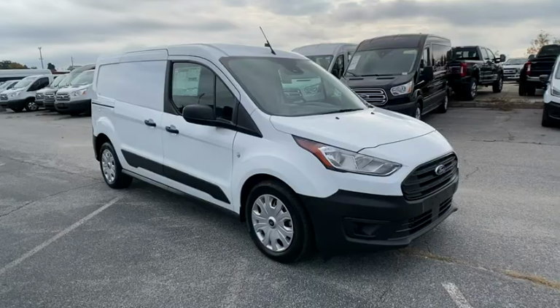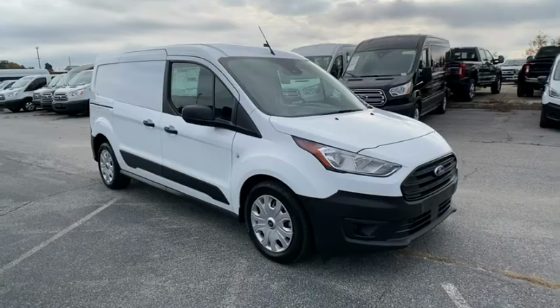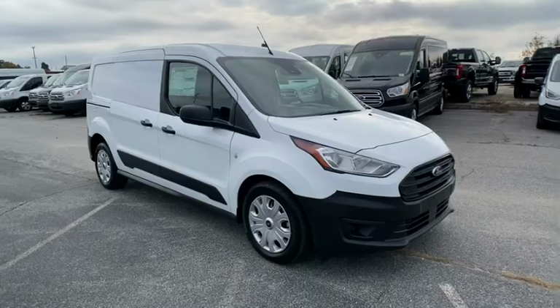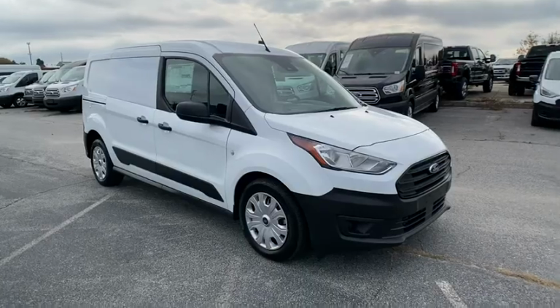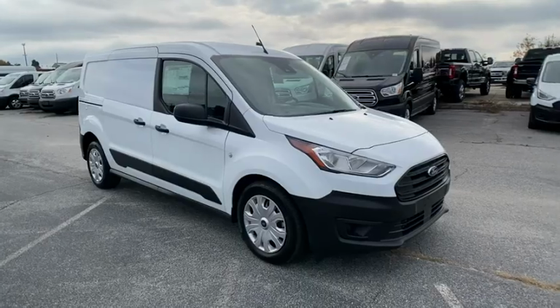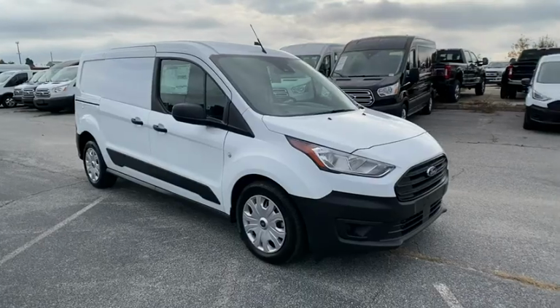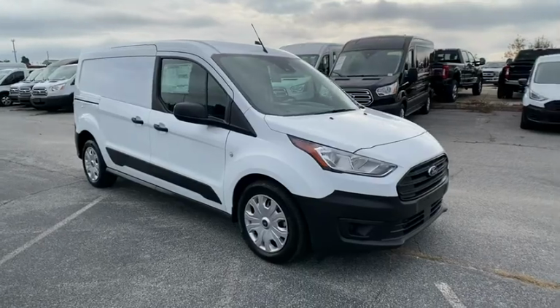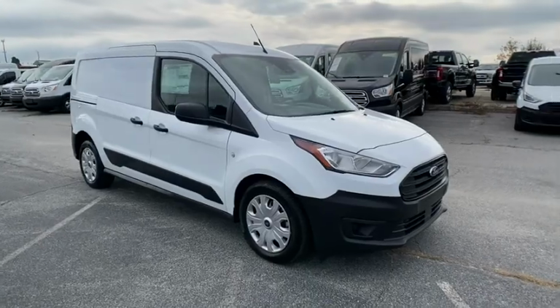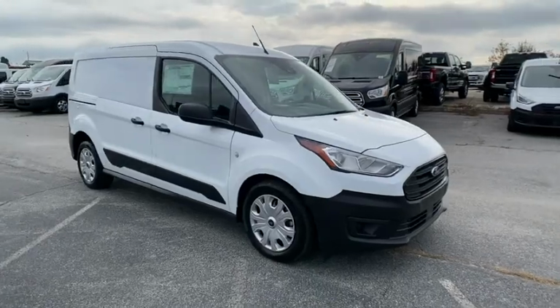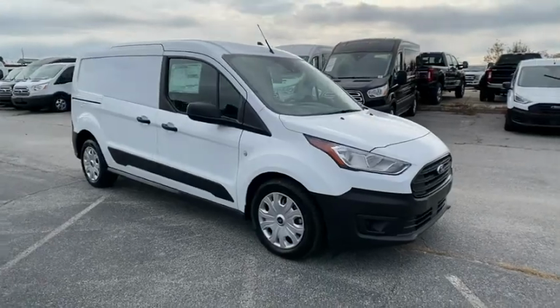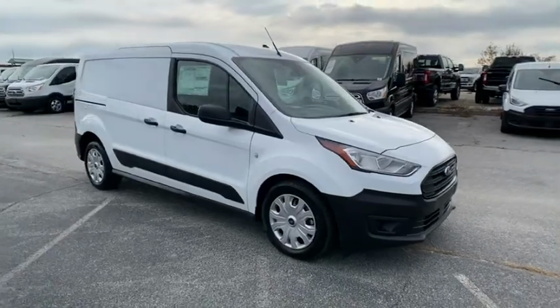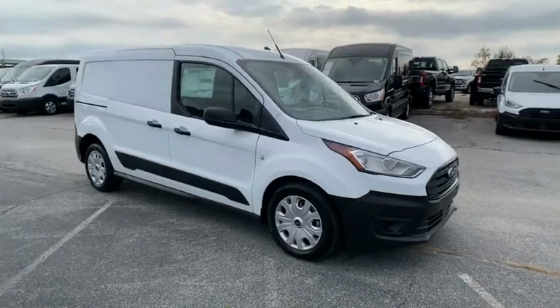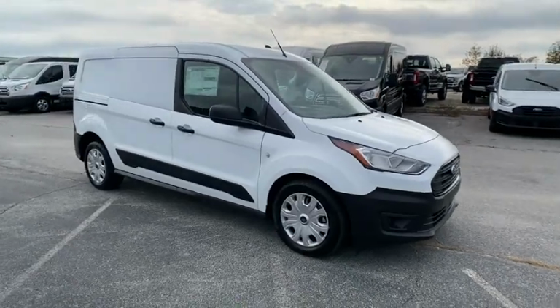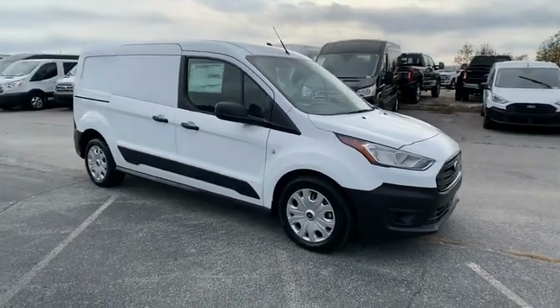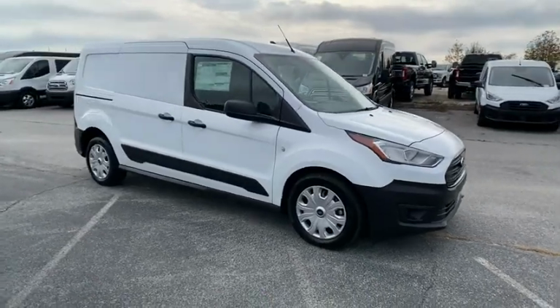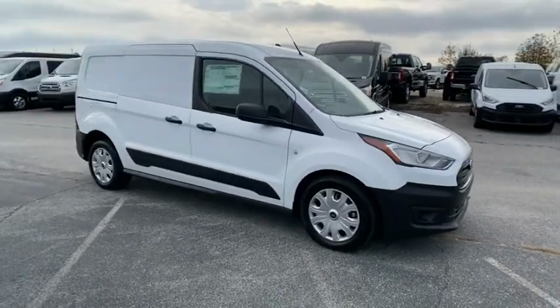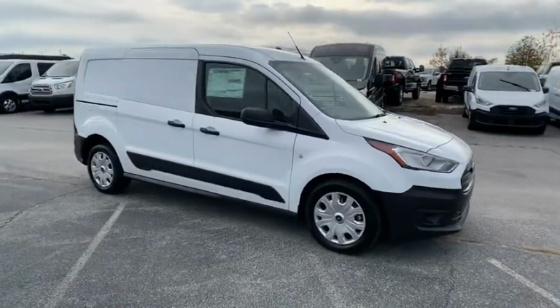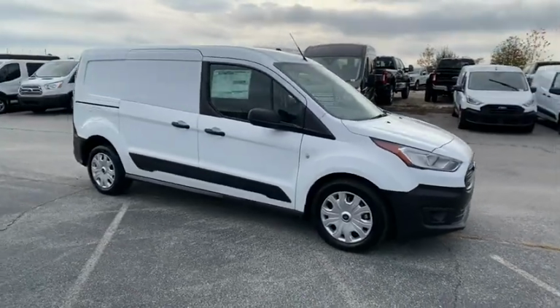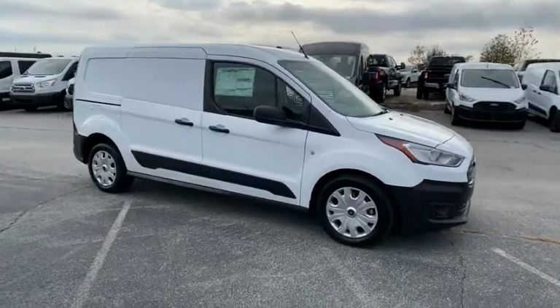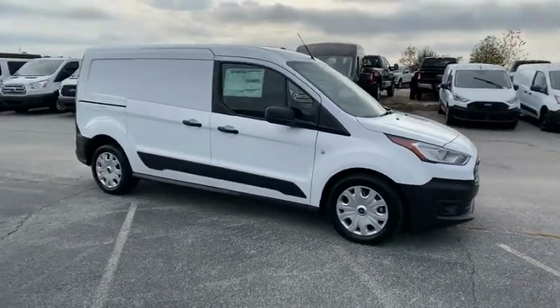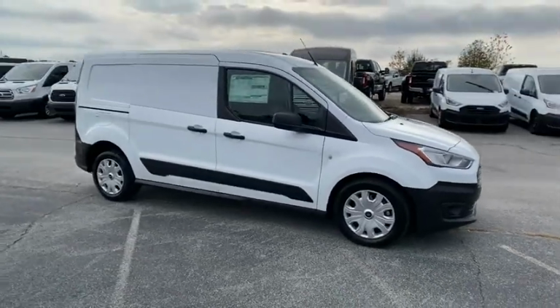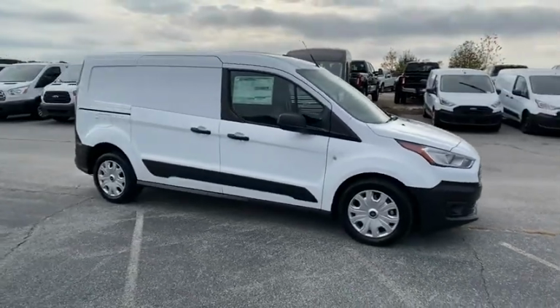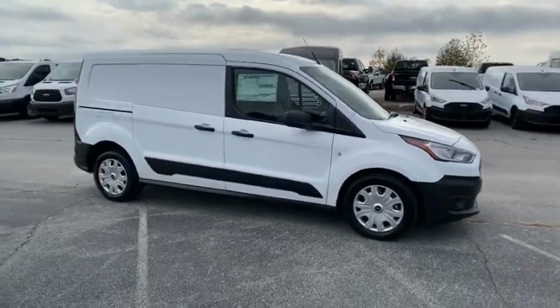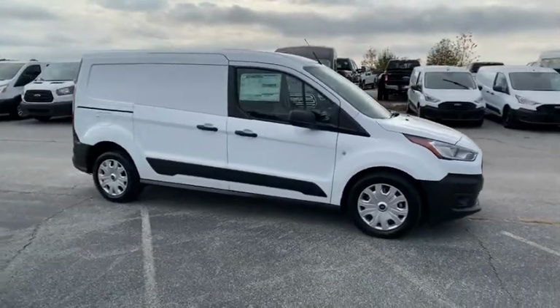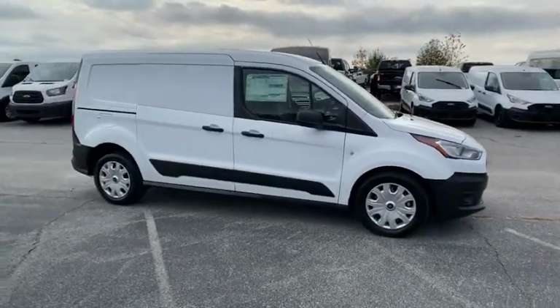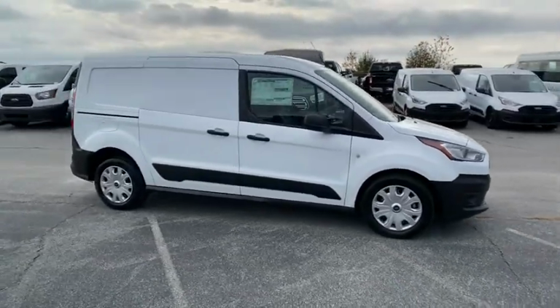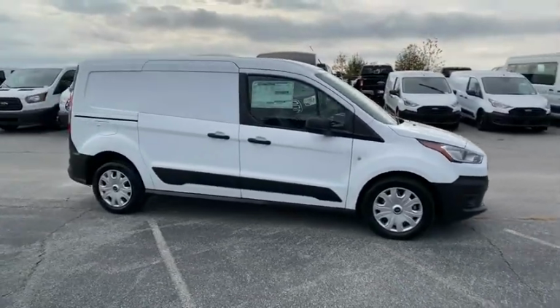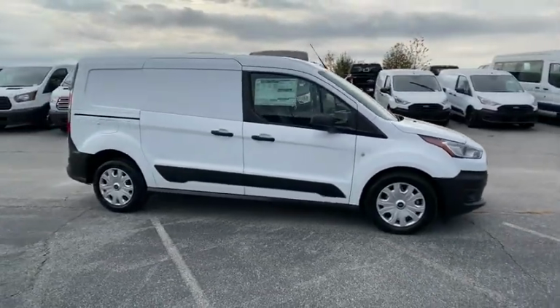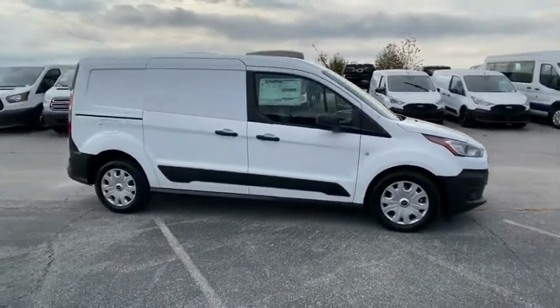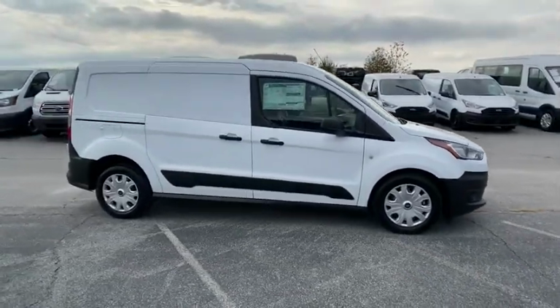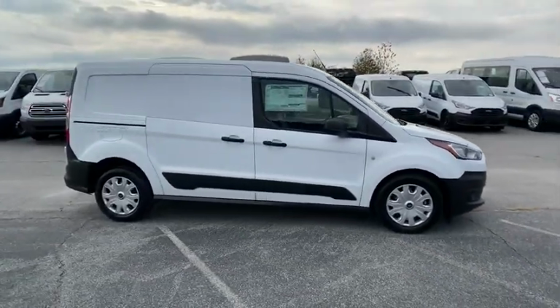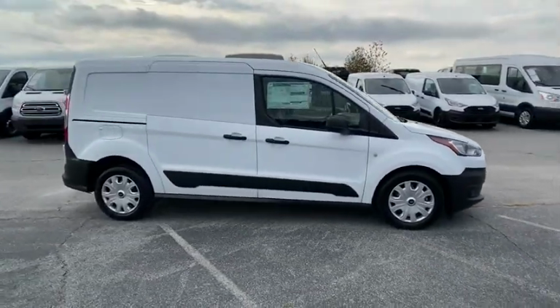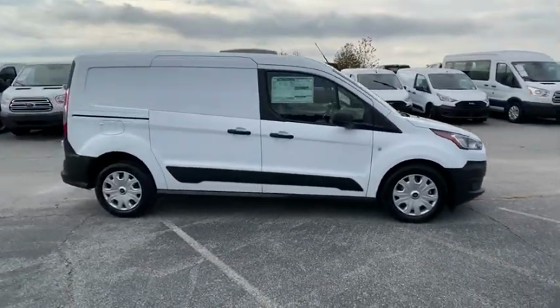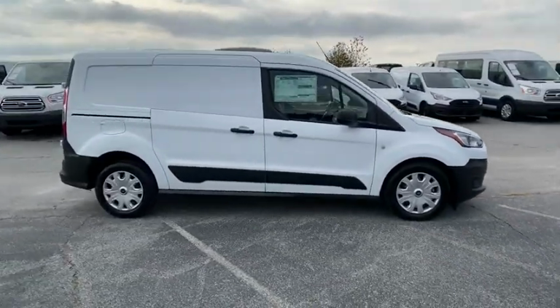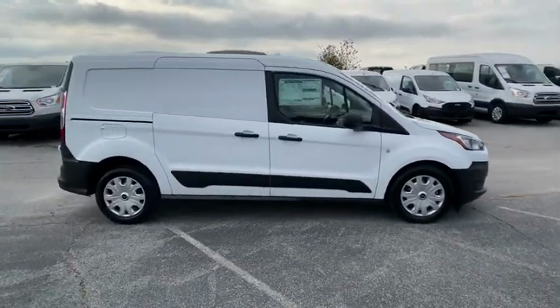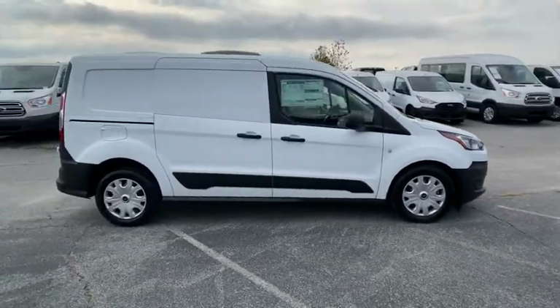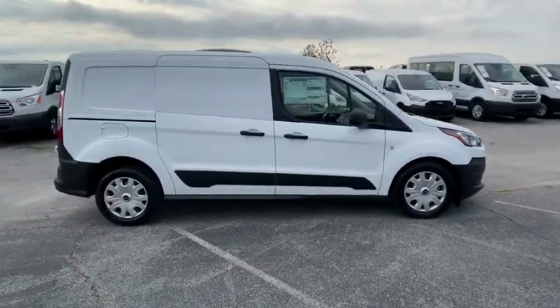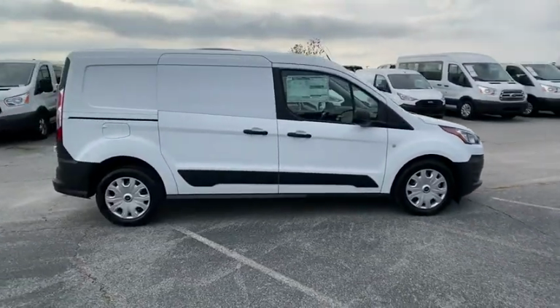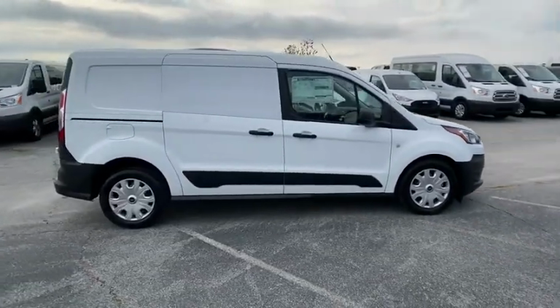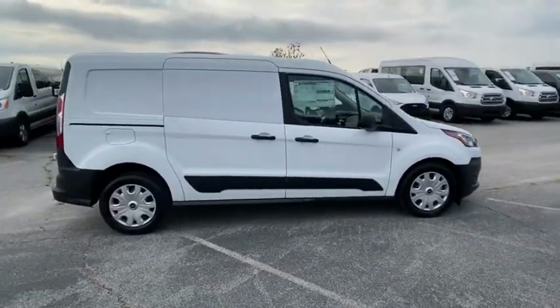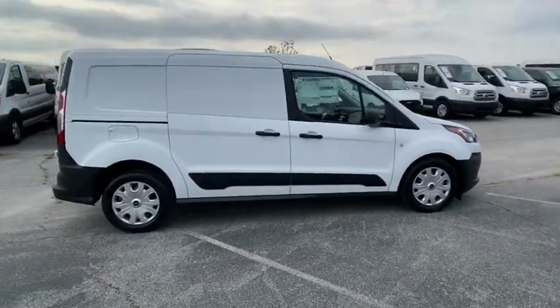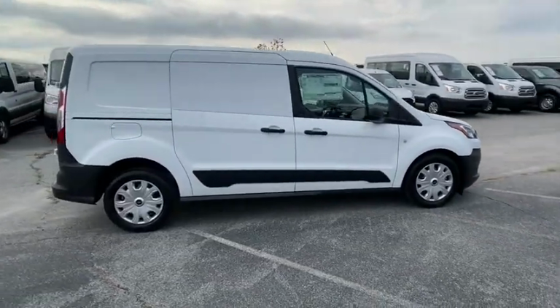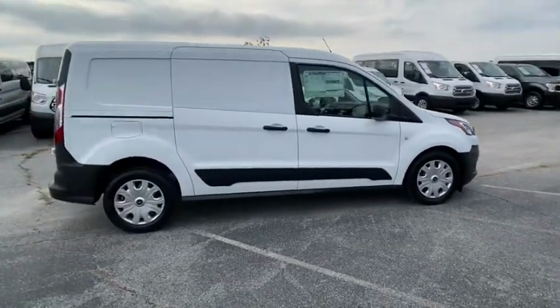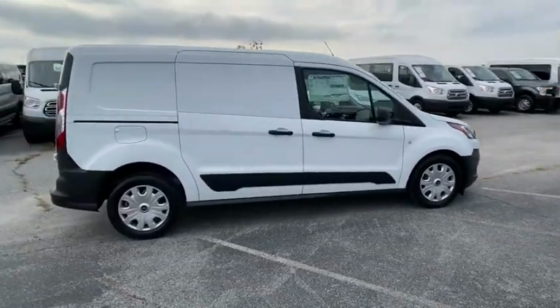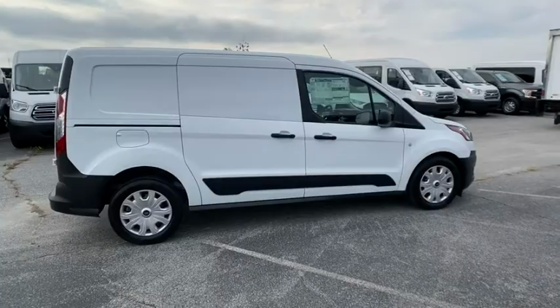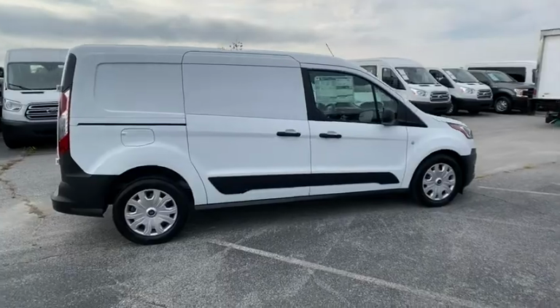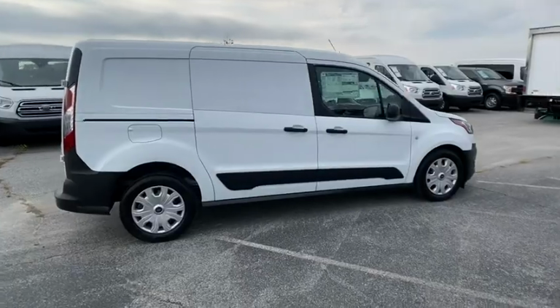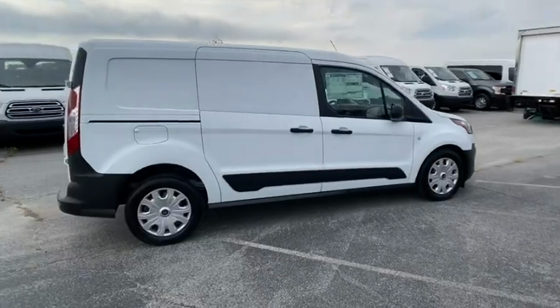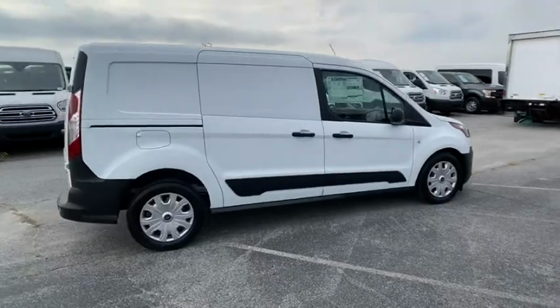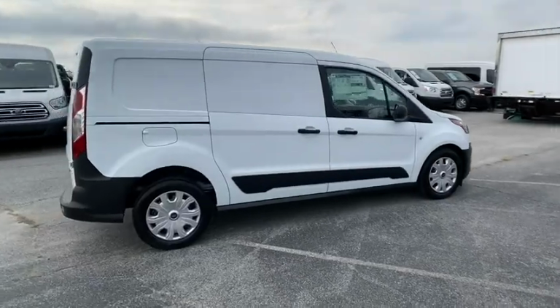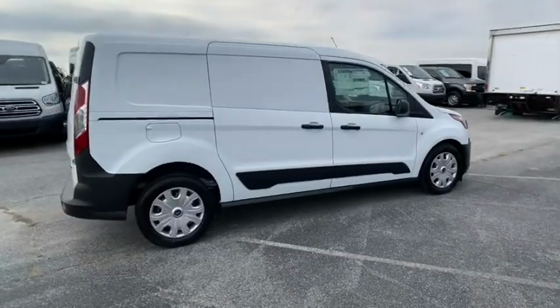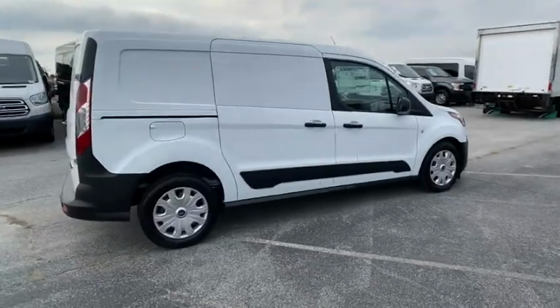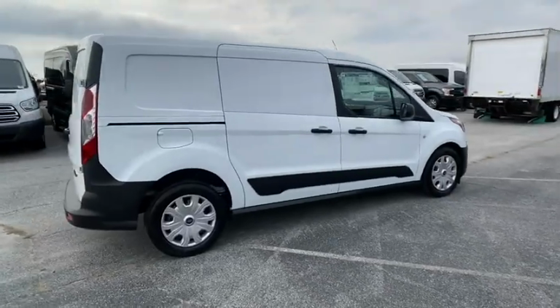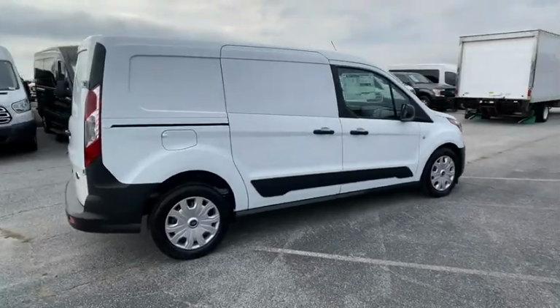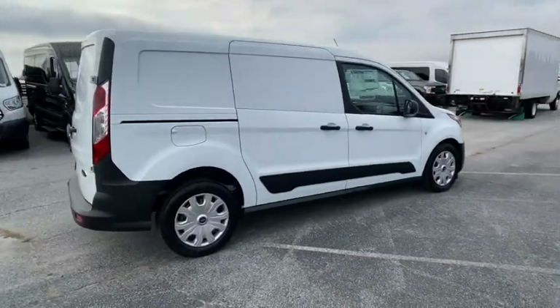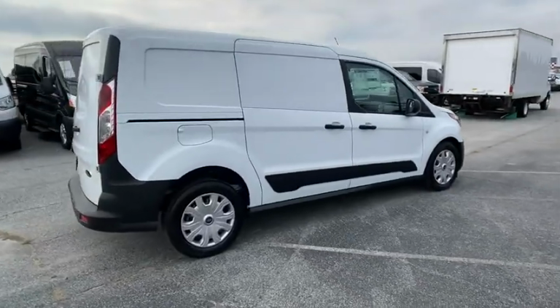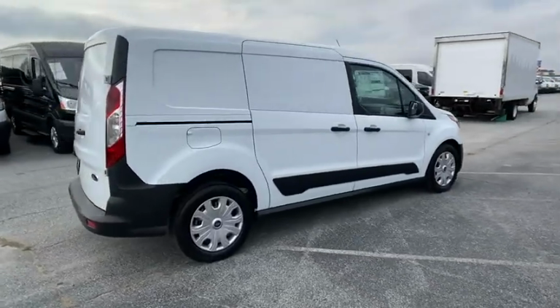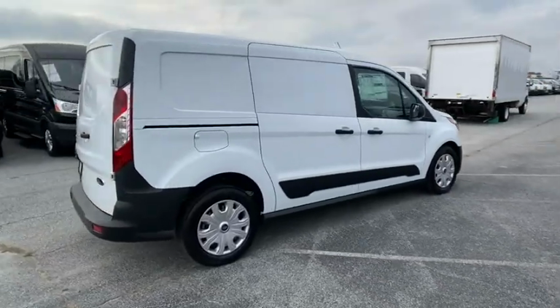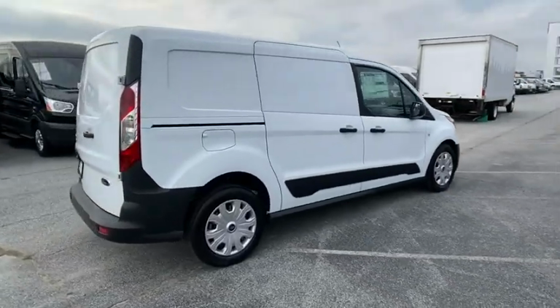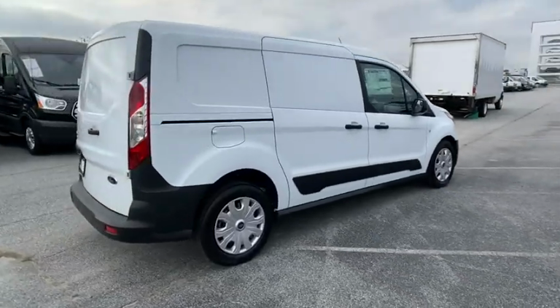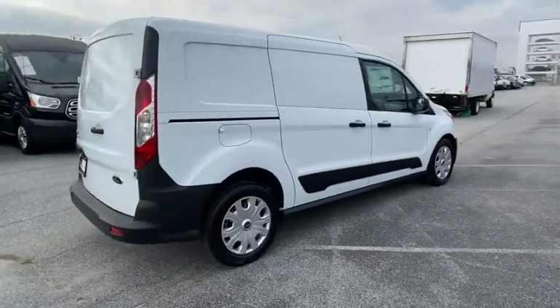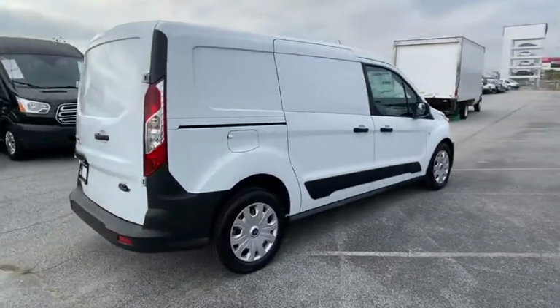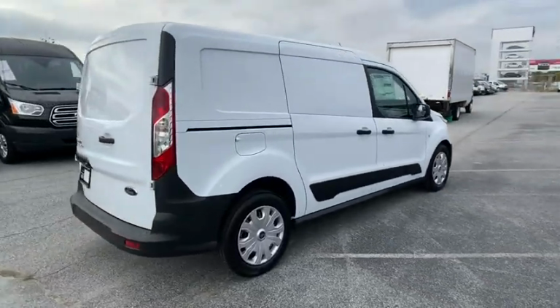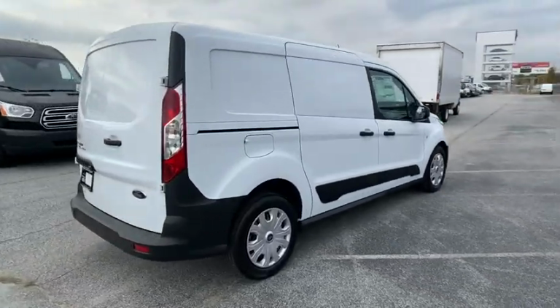Come test drive the 2020 Ford Transit Connect. Ford Transit, the right size the whole world round.